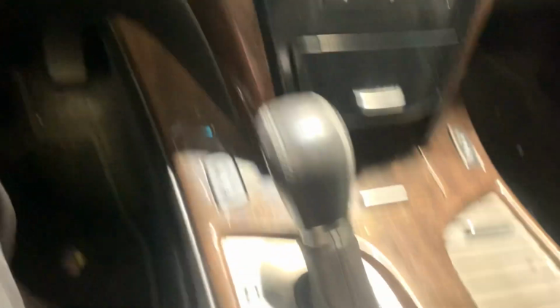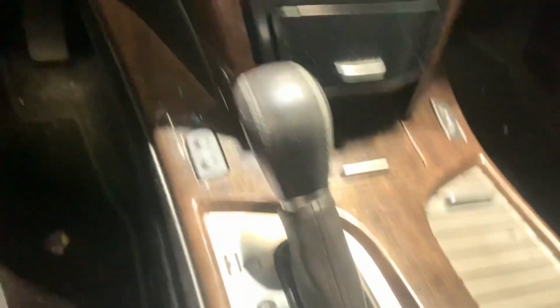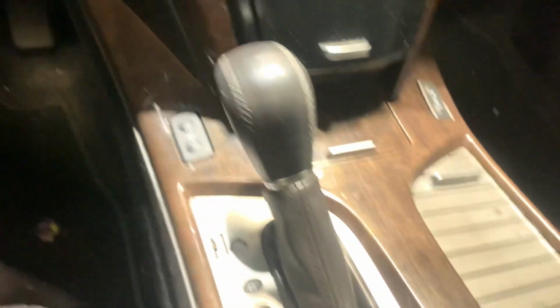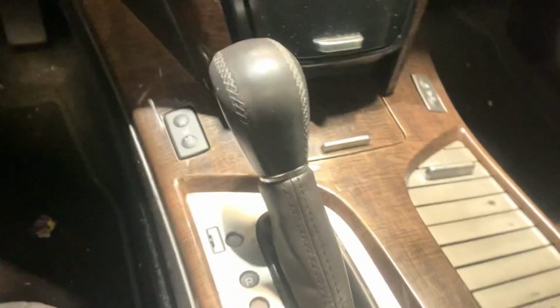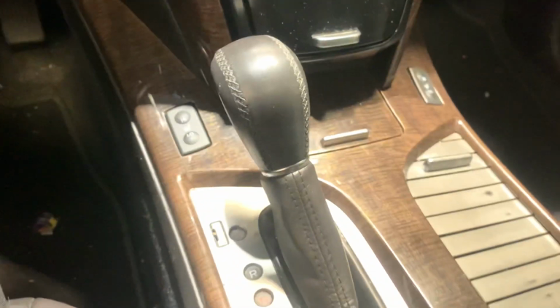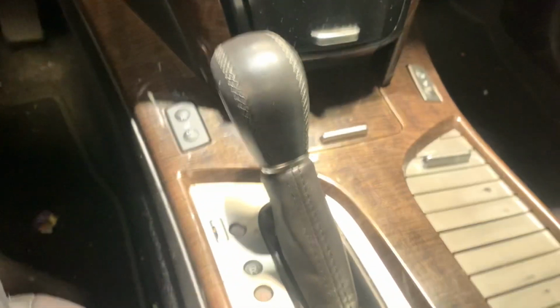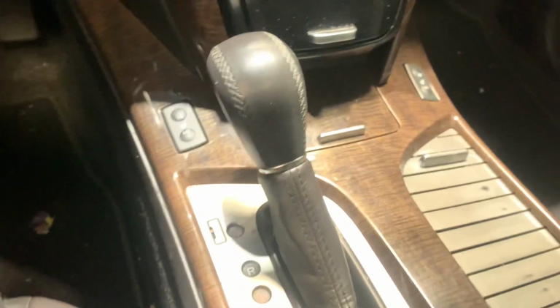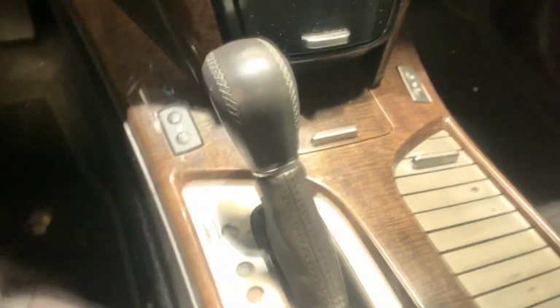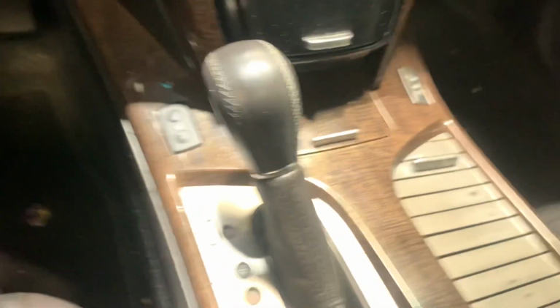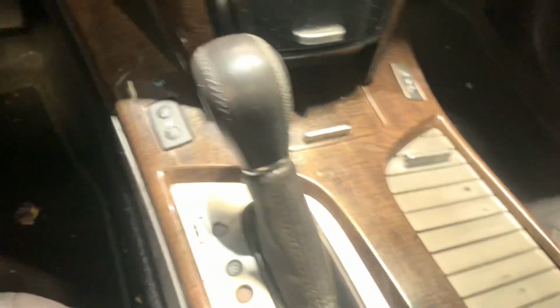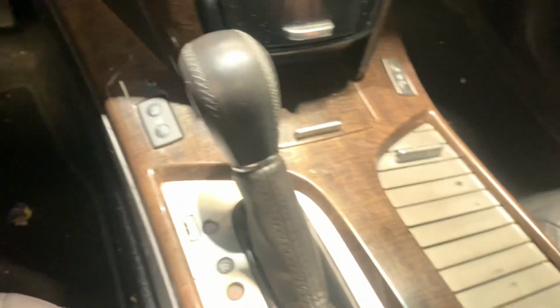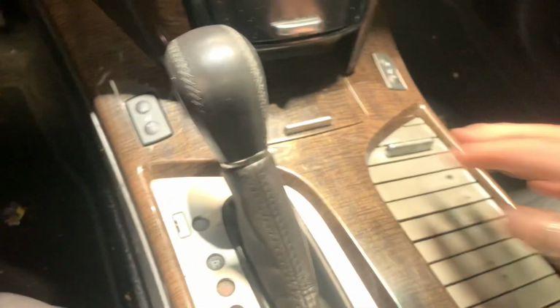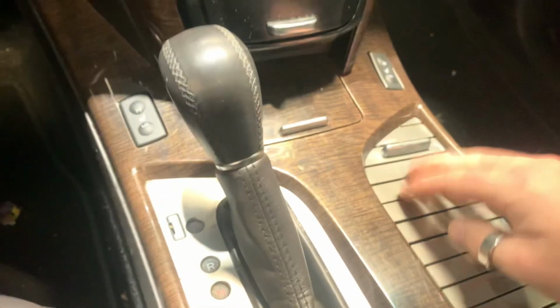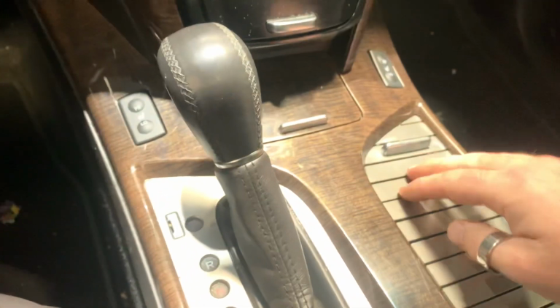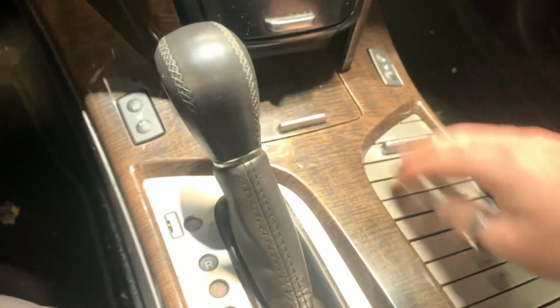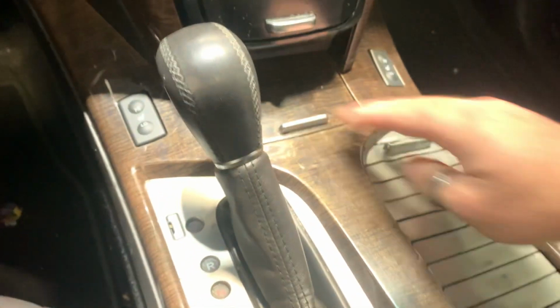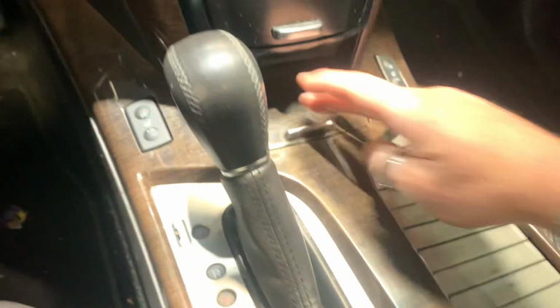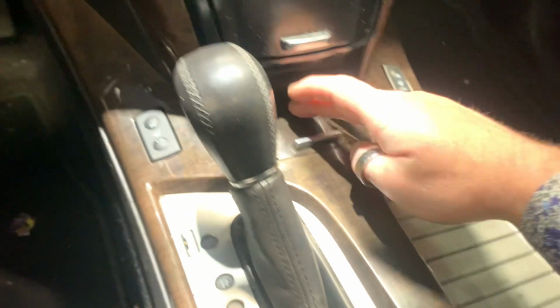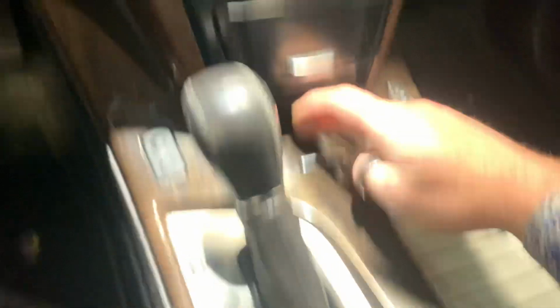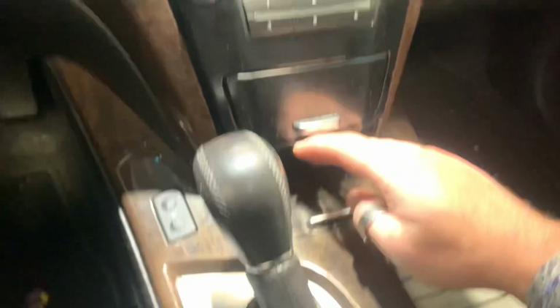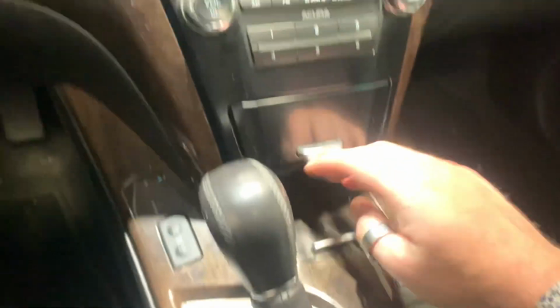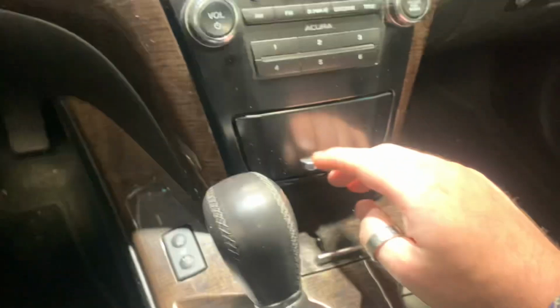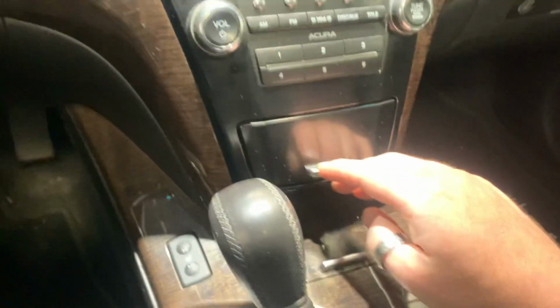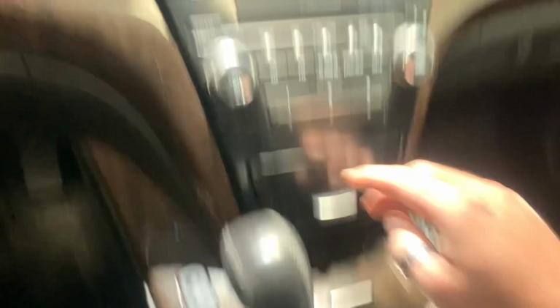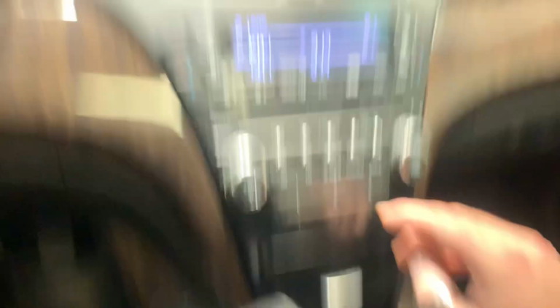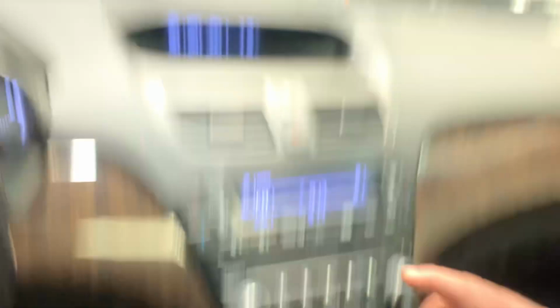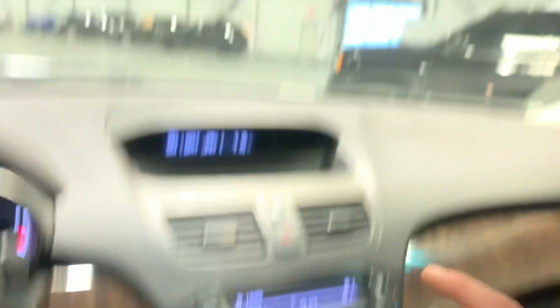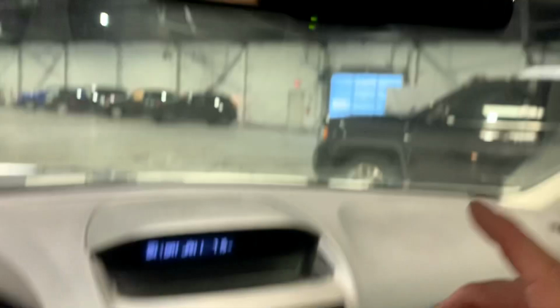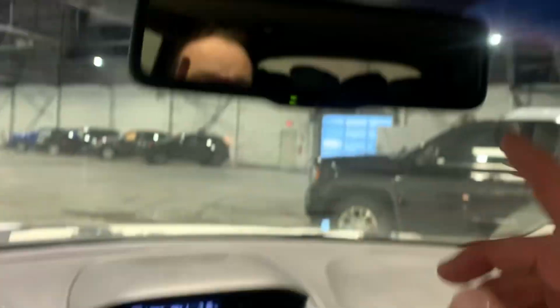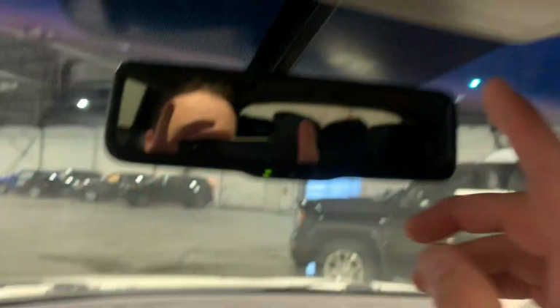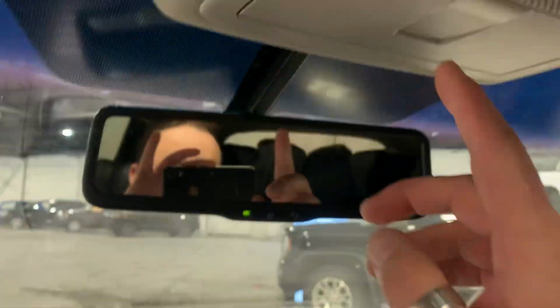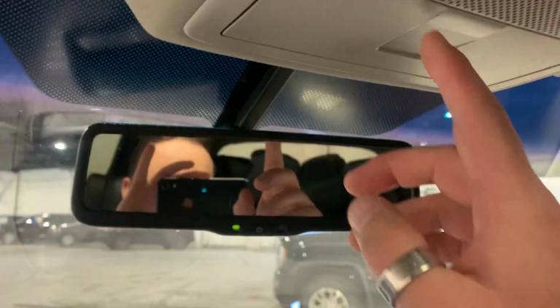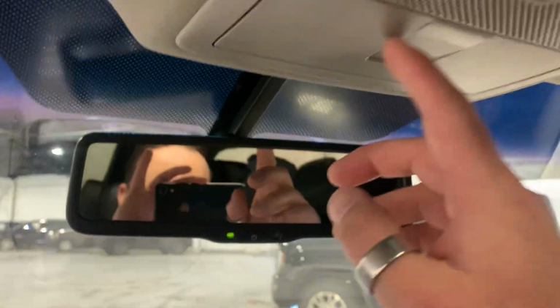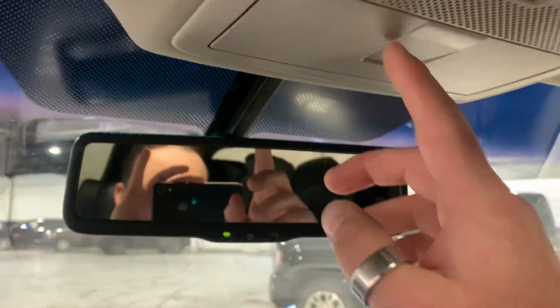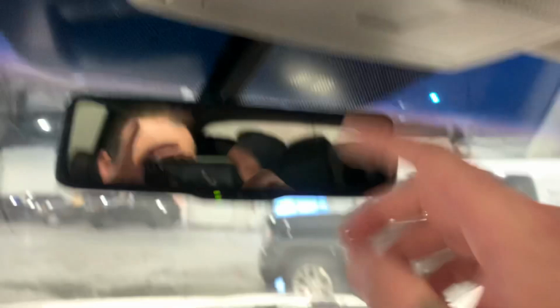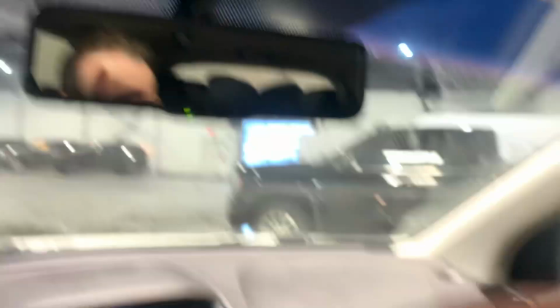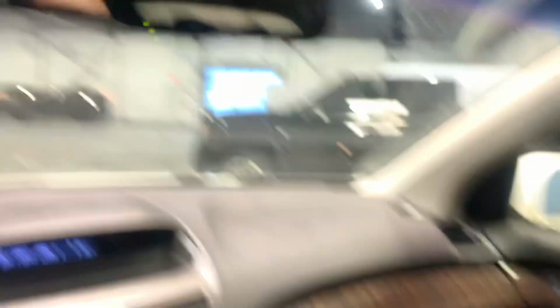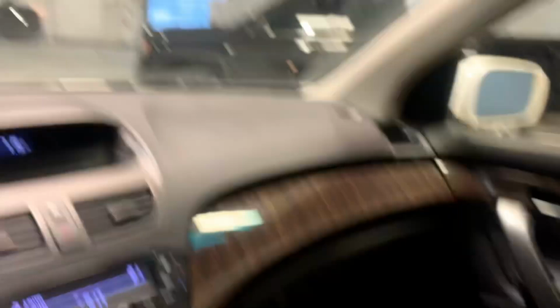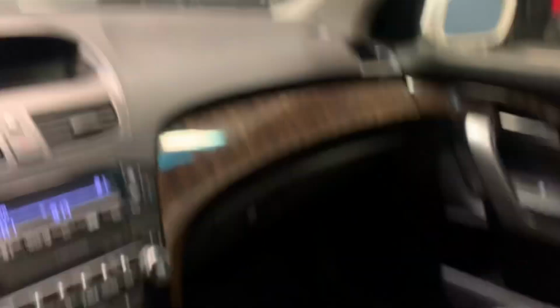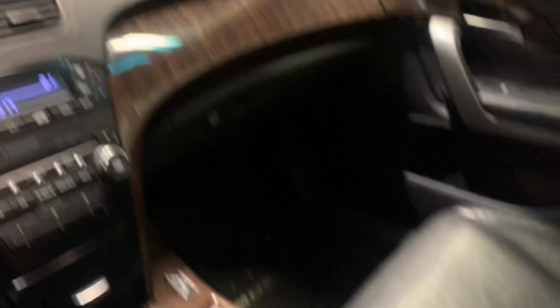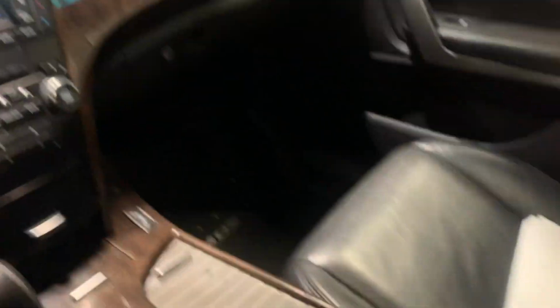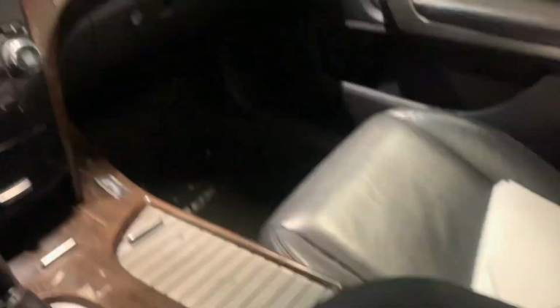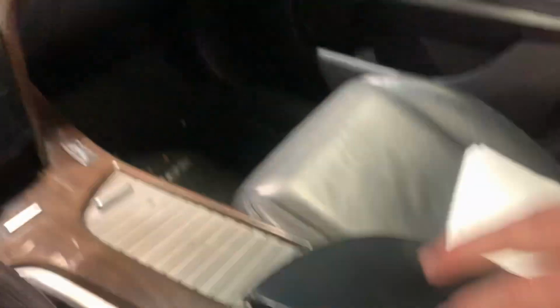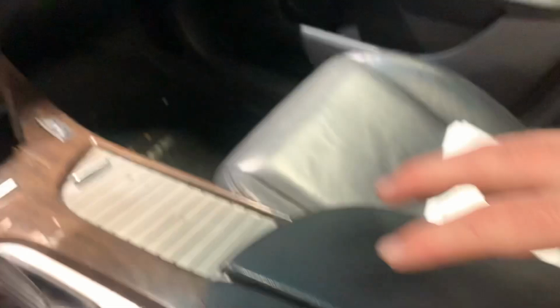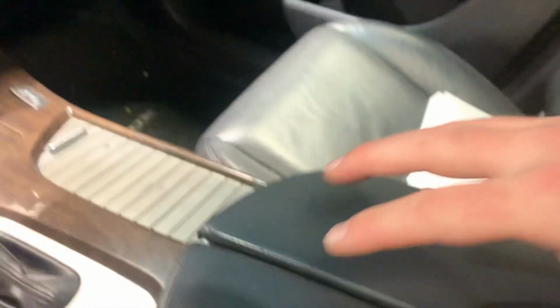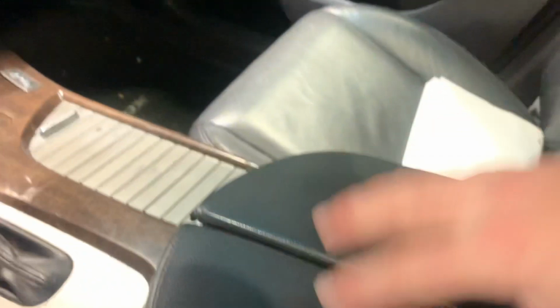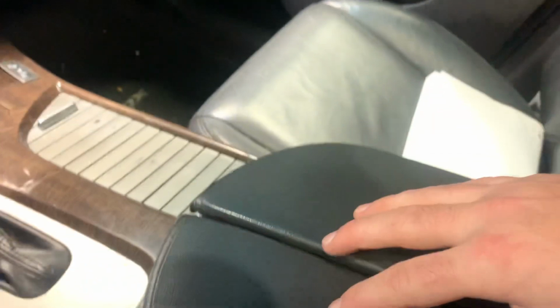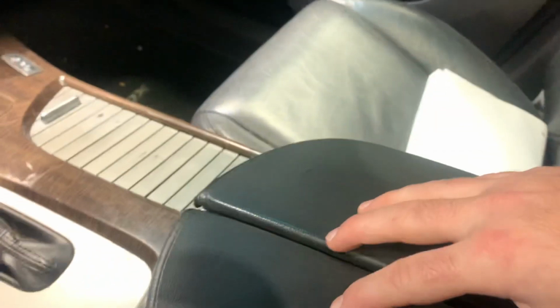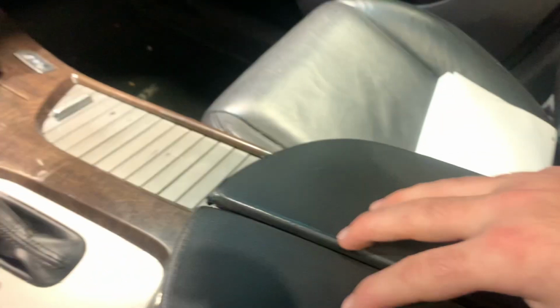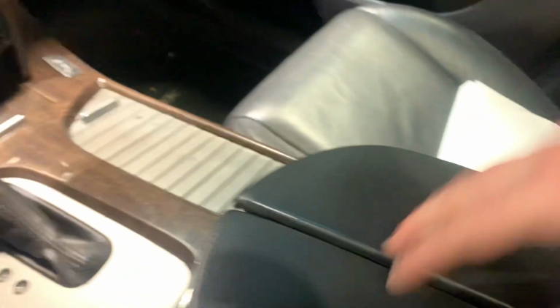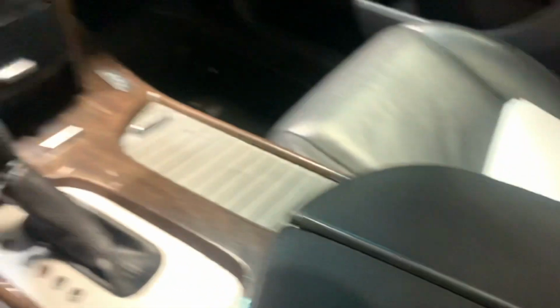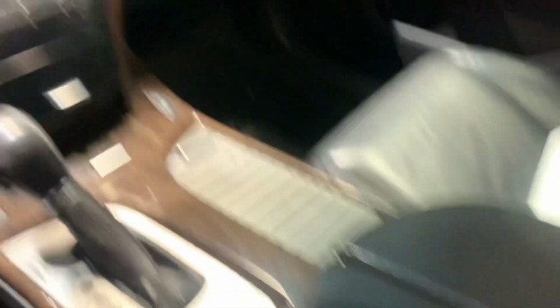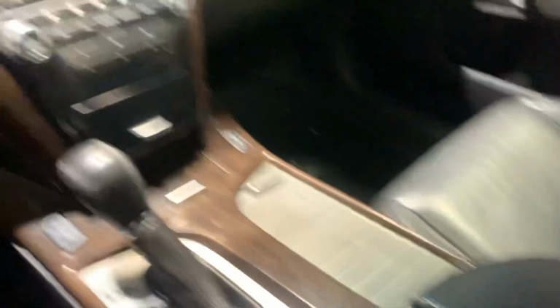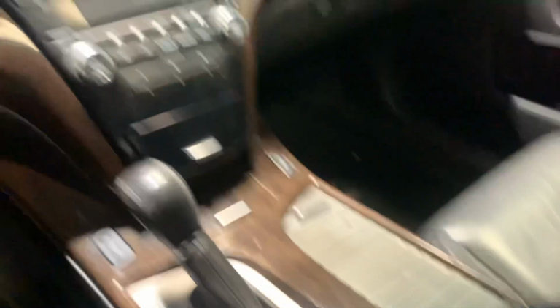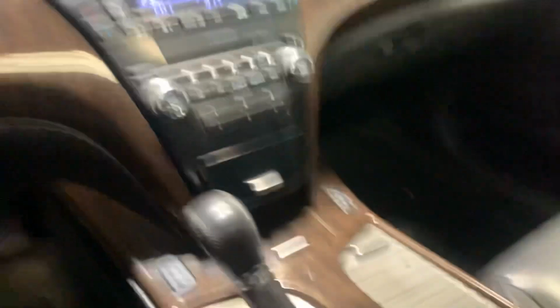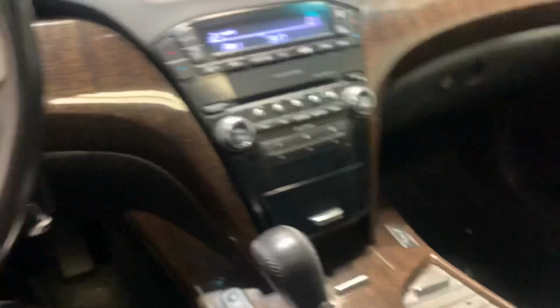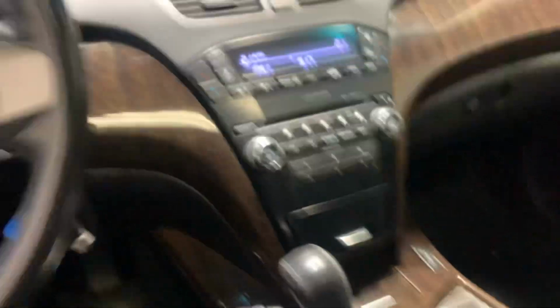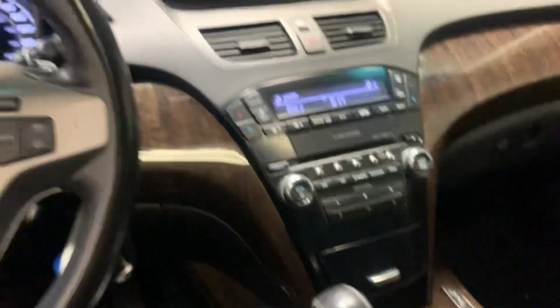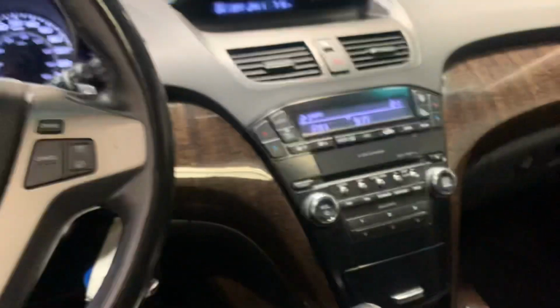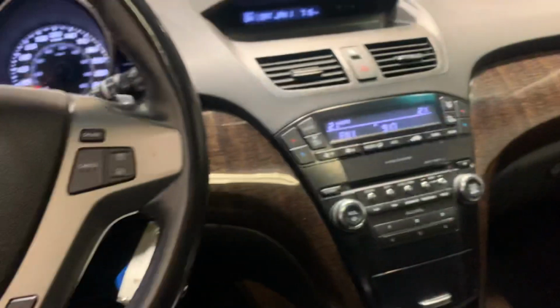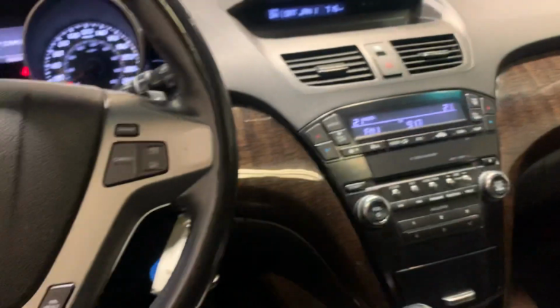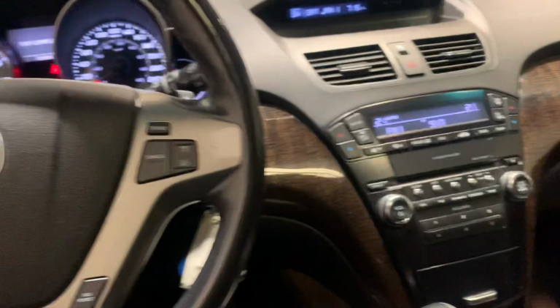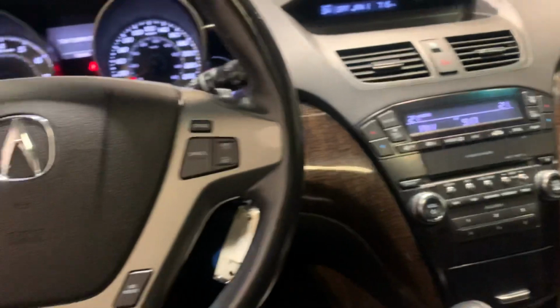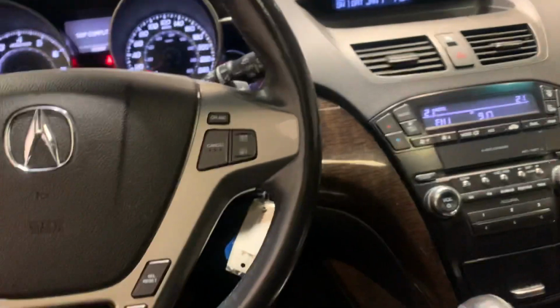It is automatic. You've got tons of little storage spots here, up here as well, and in here.